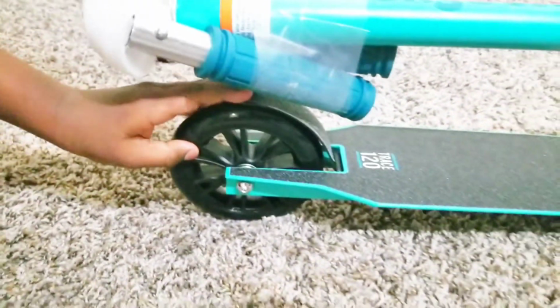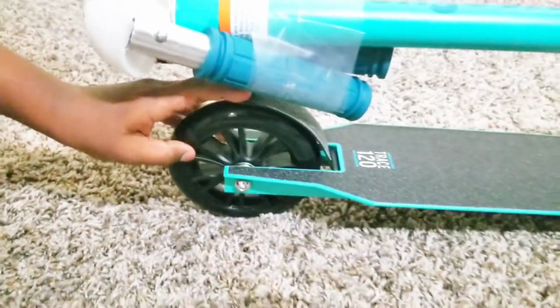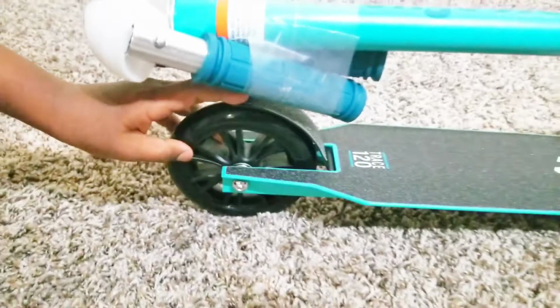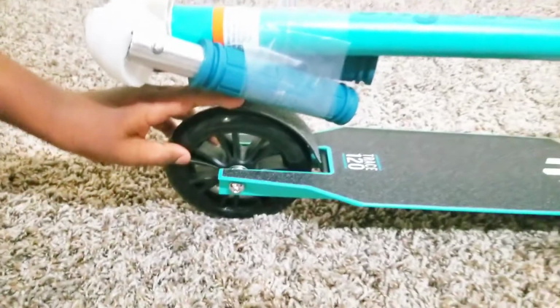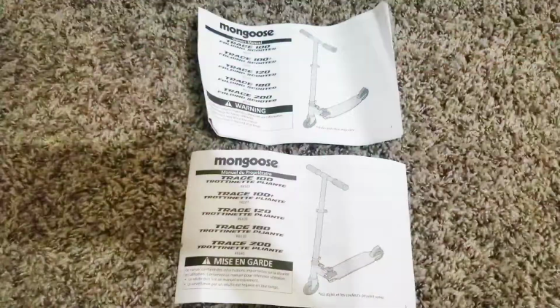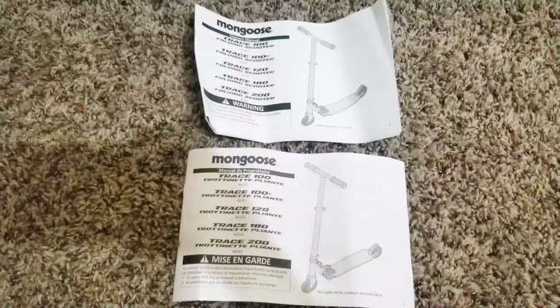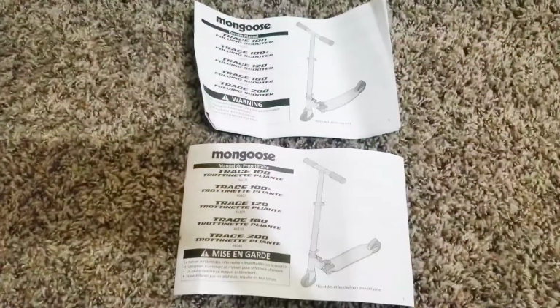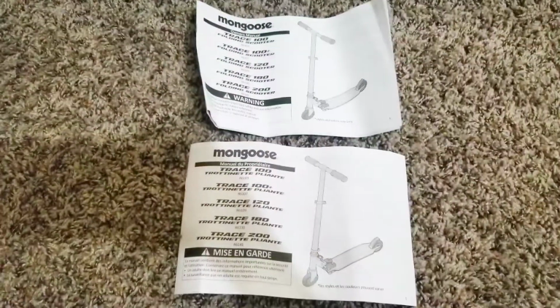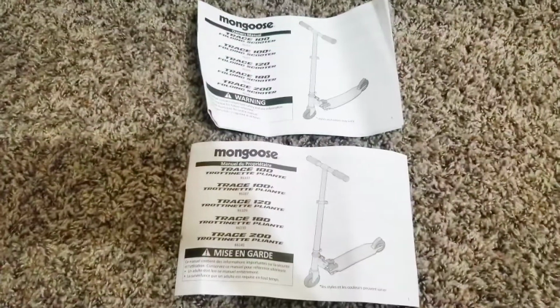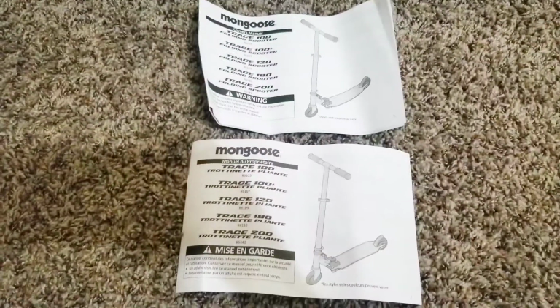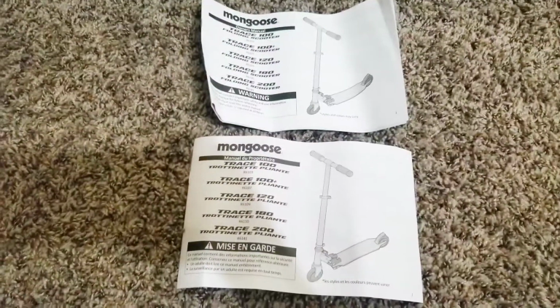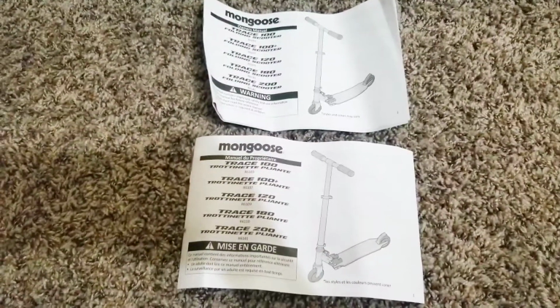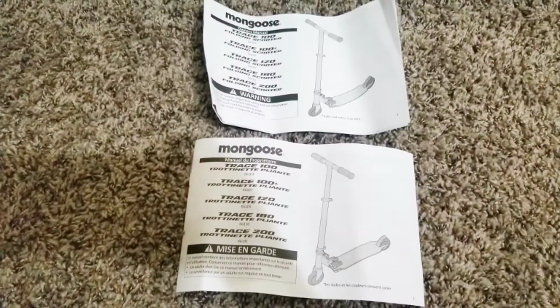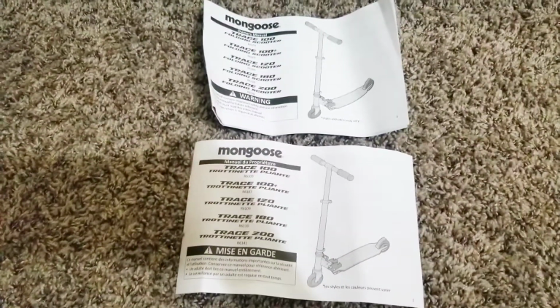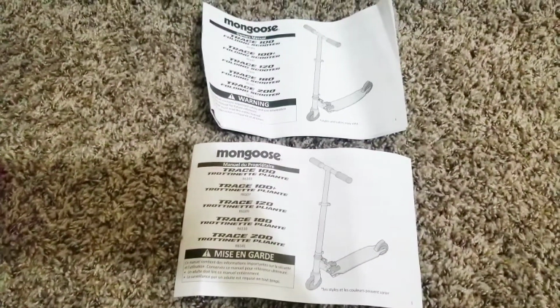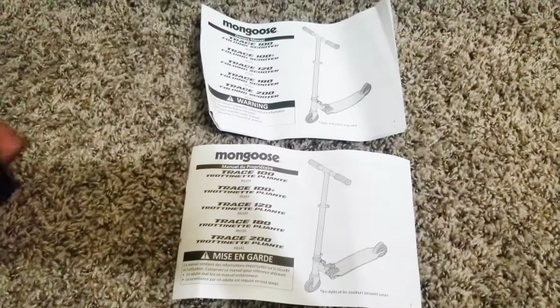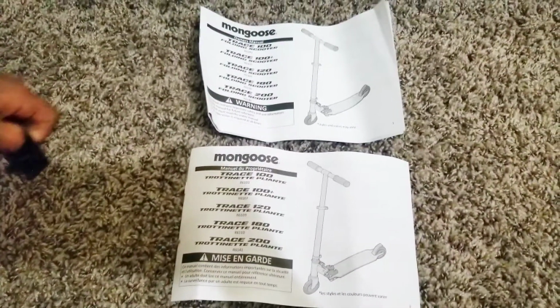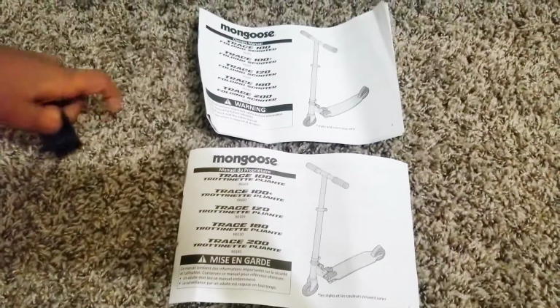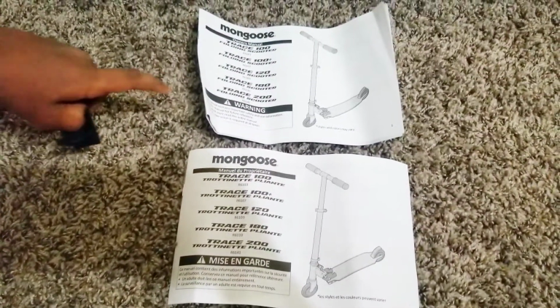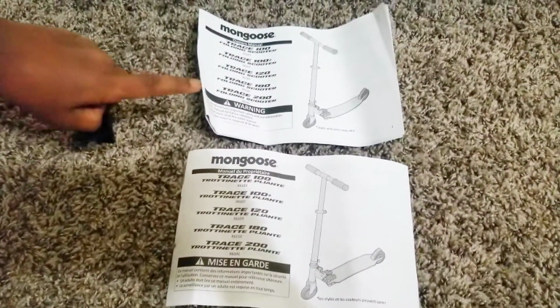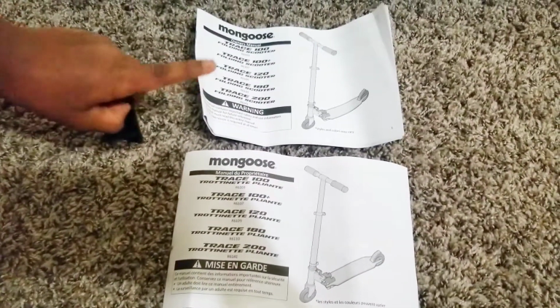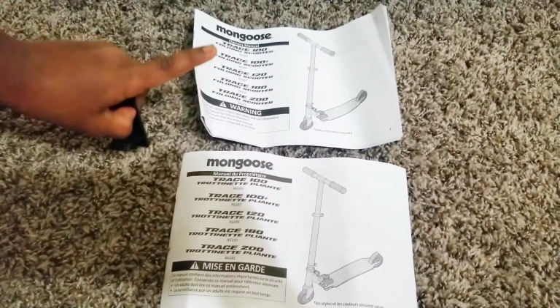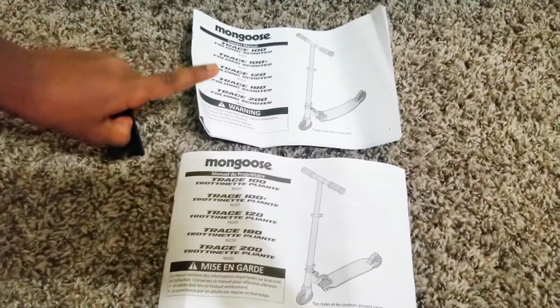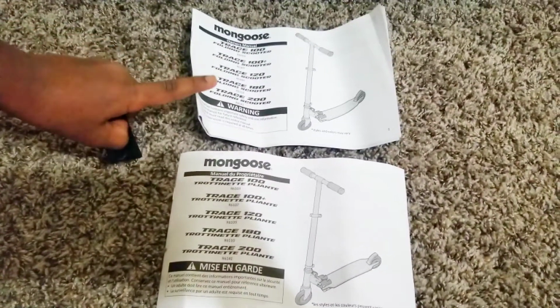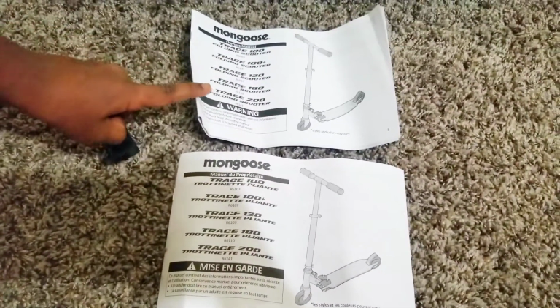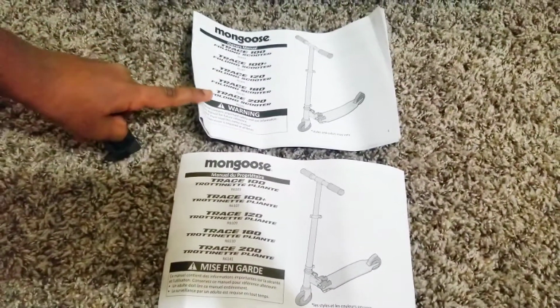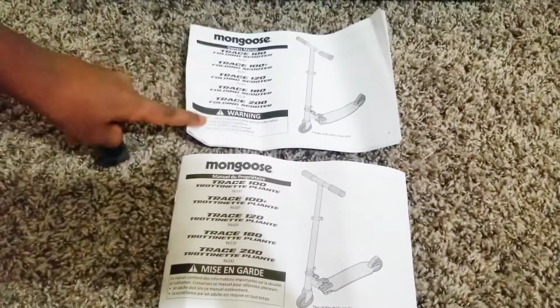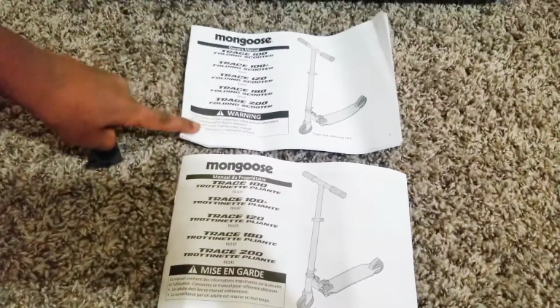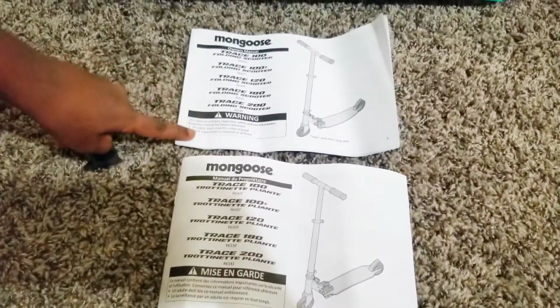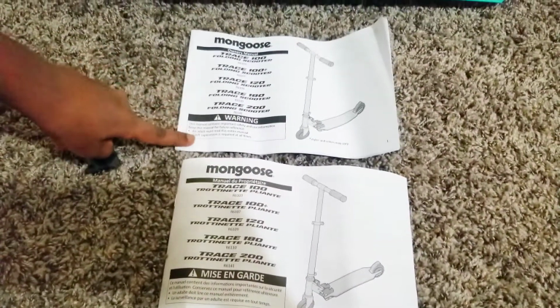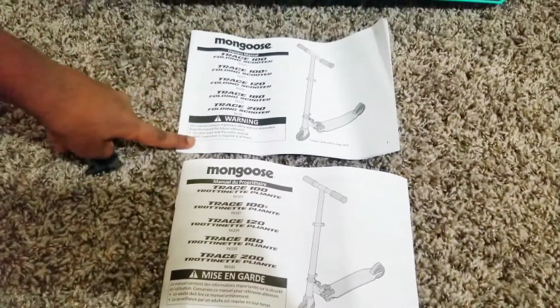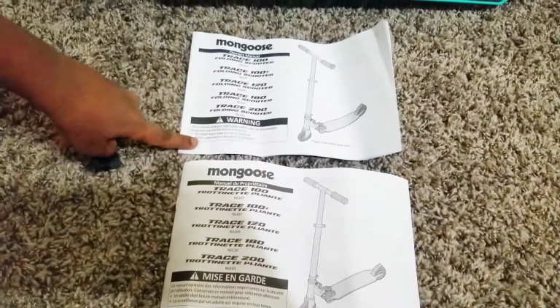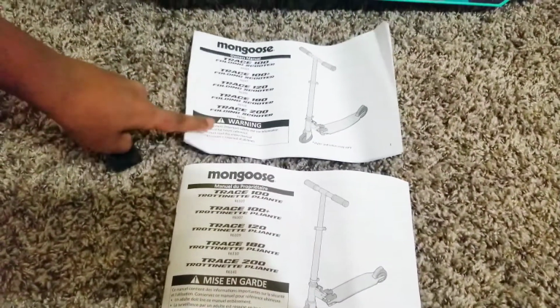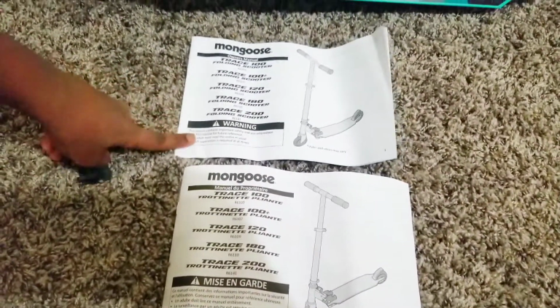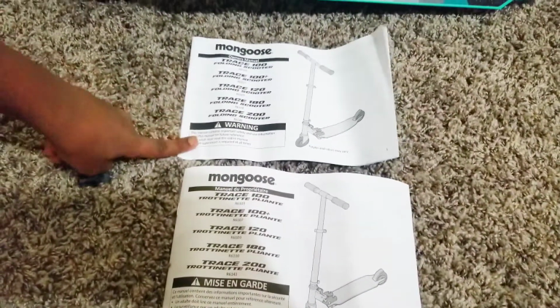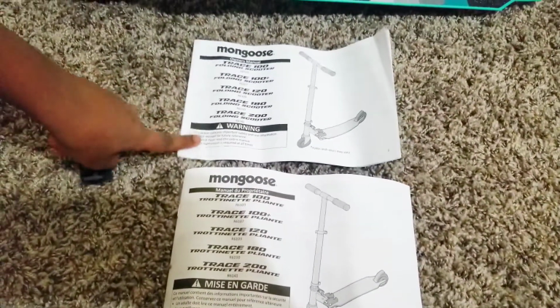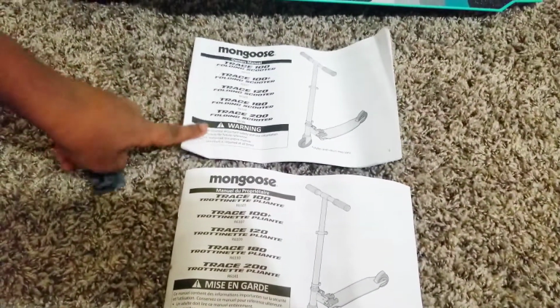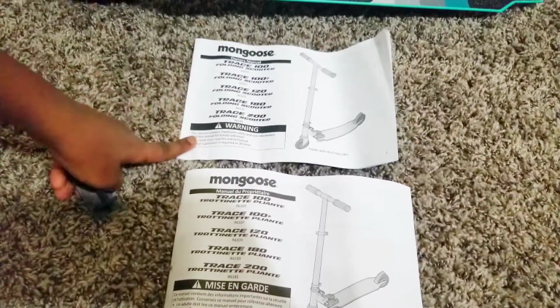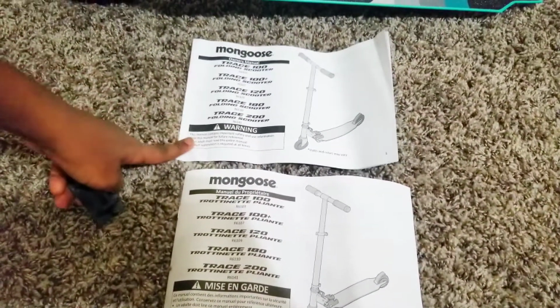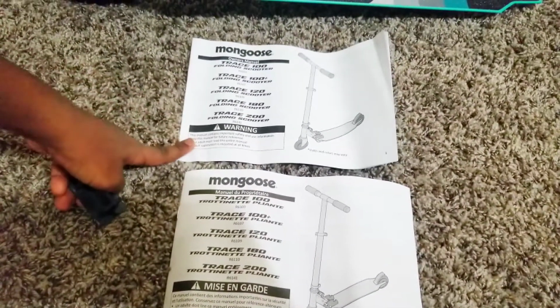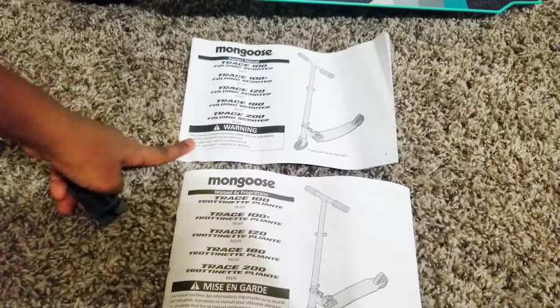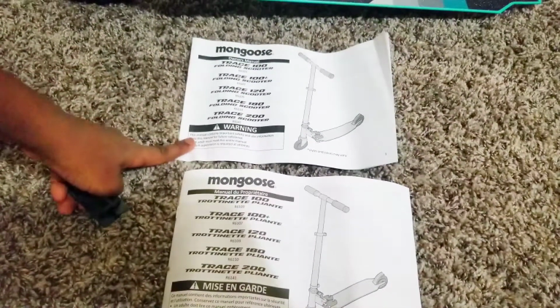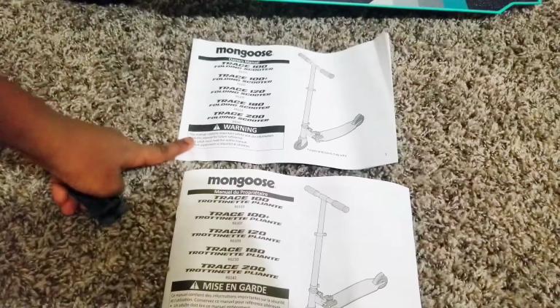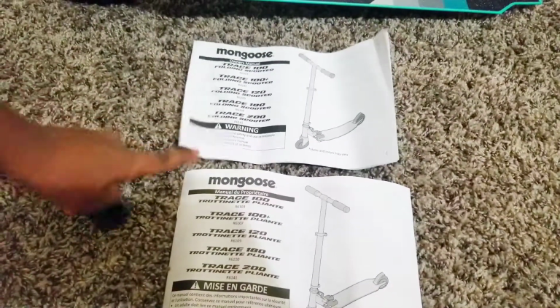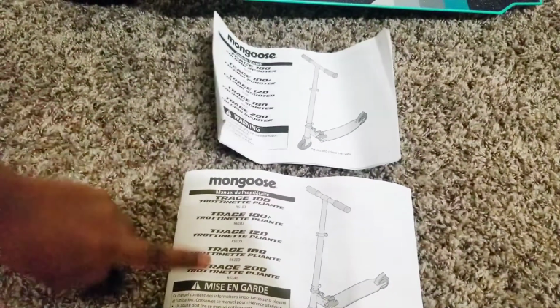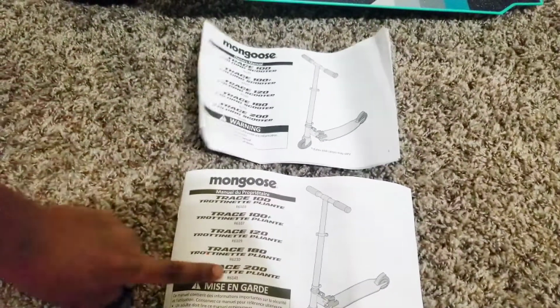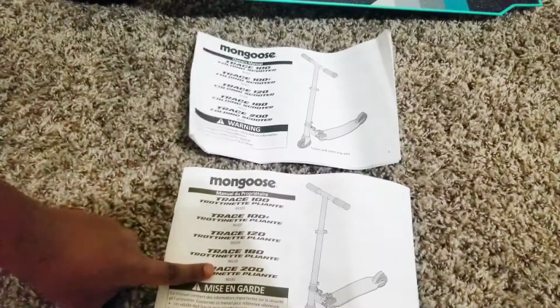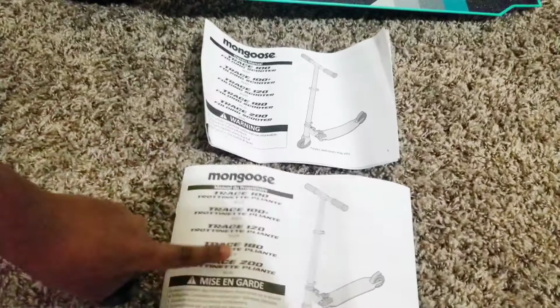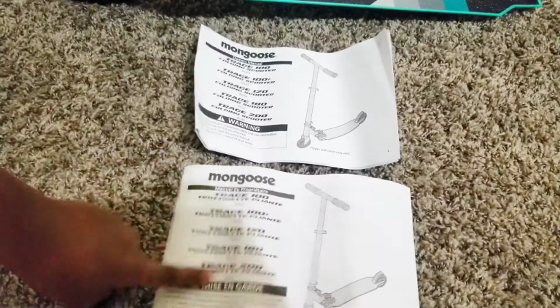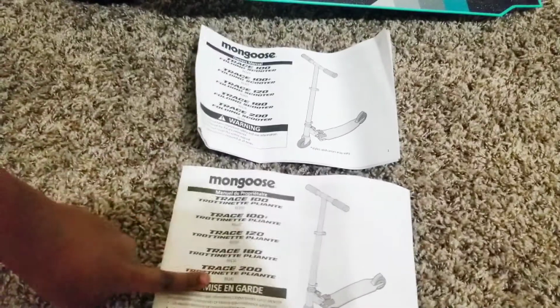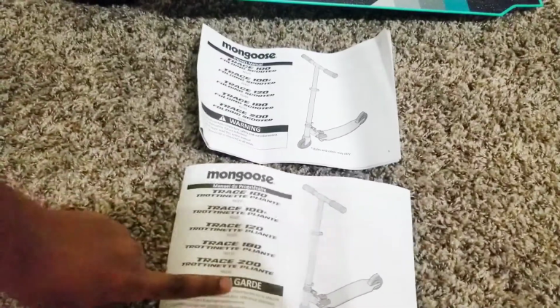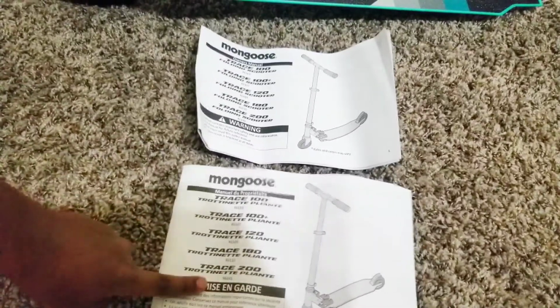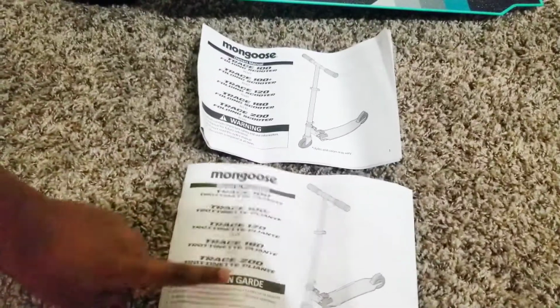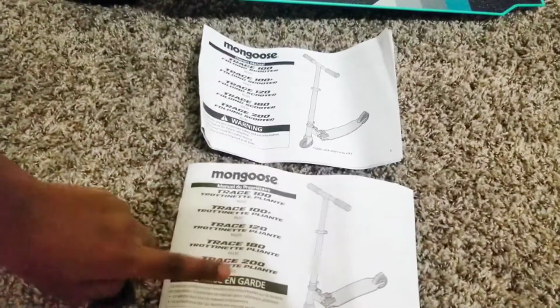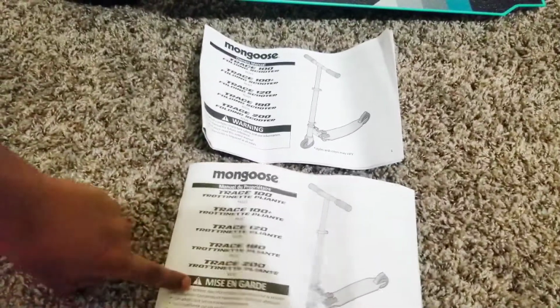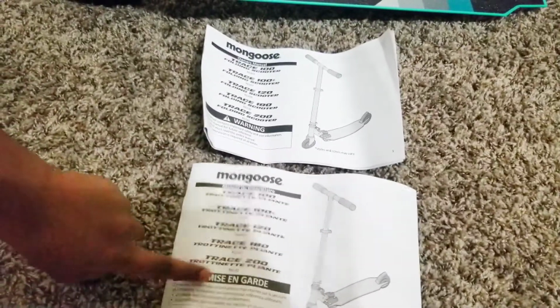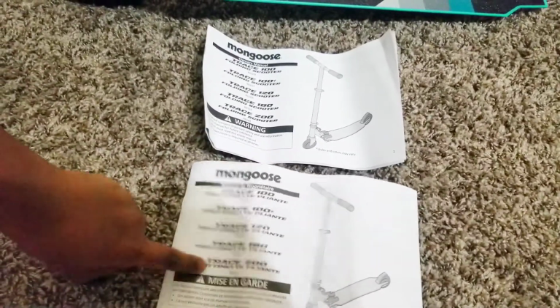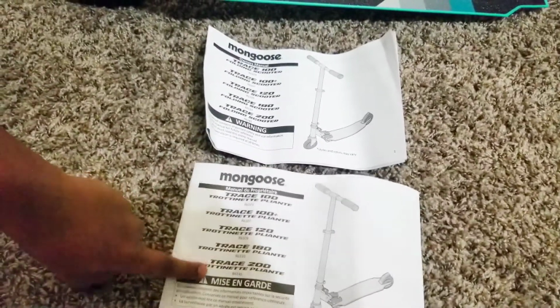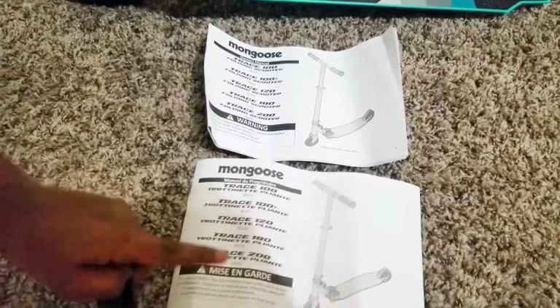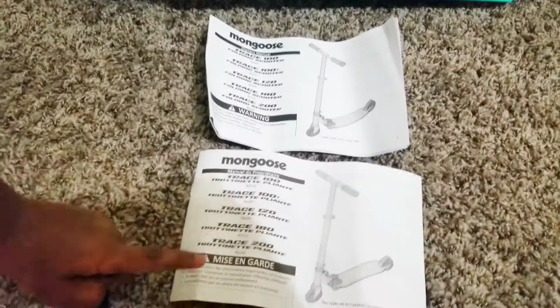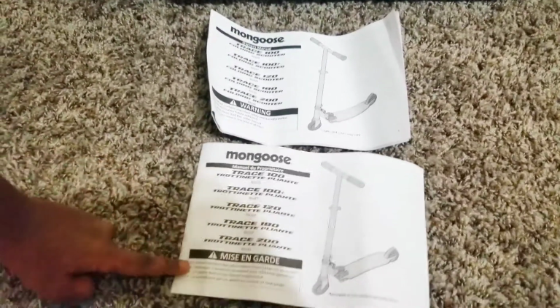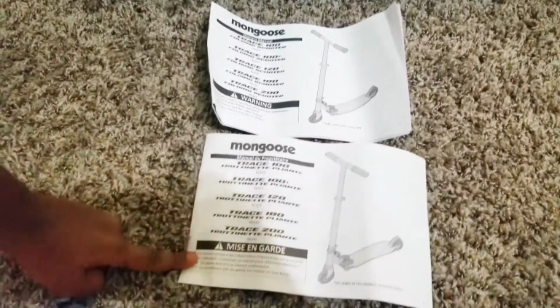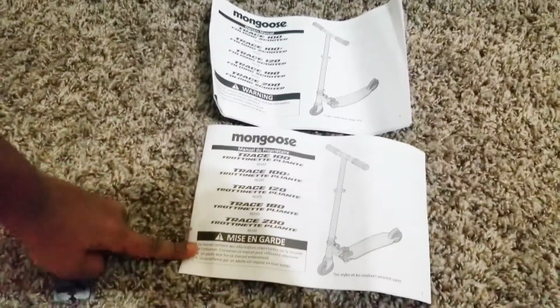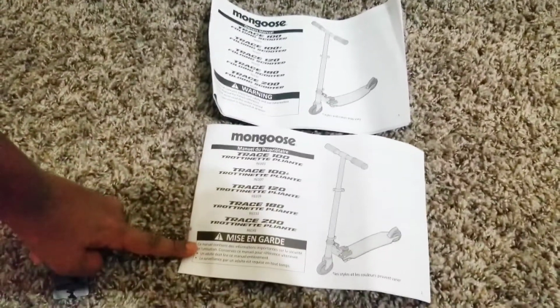So these are the manuals. This manual is in English and this manual is in Spanish.